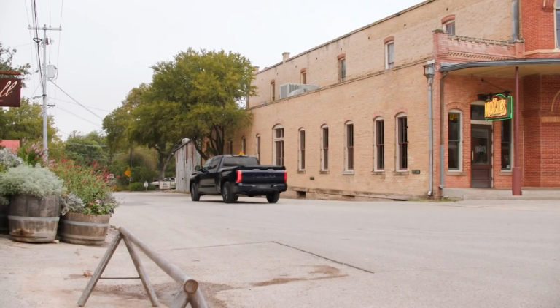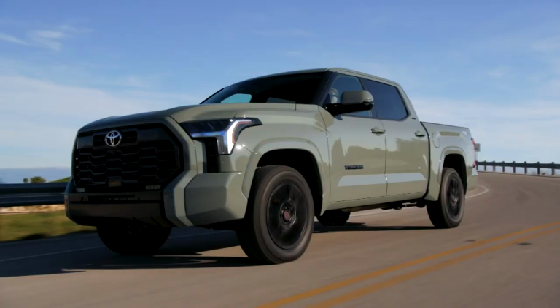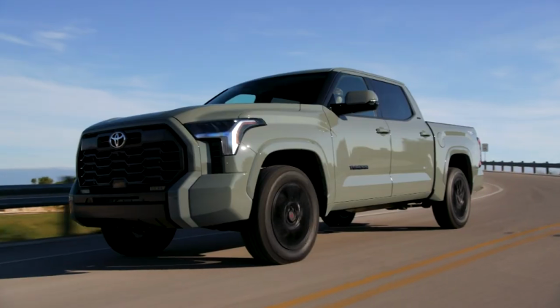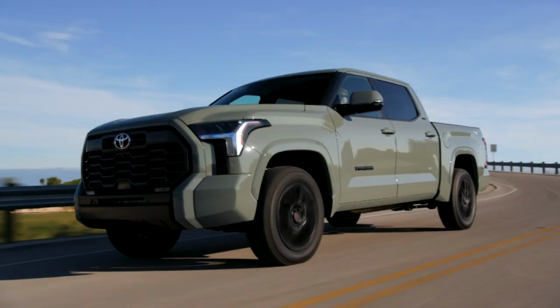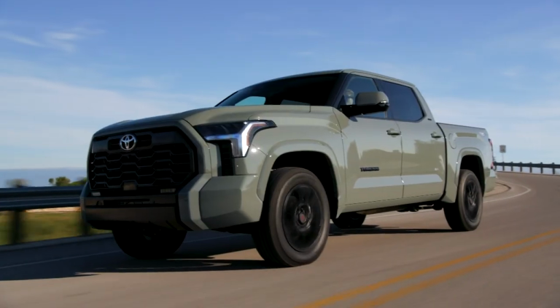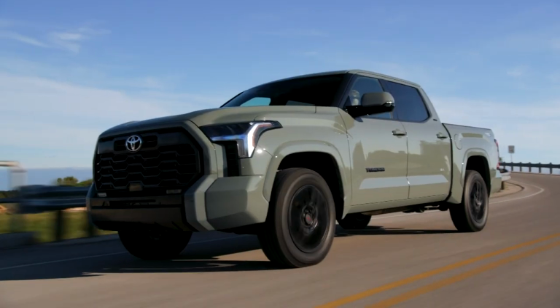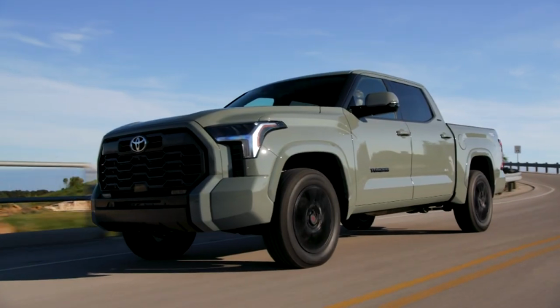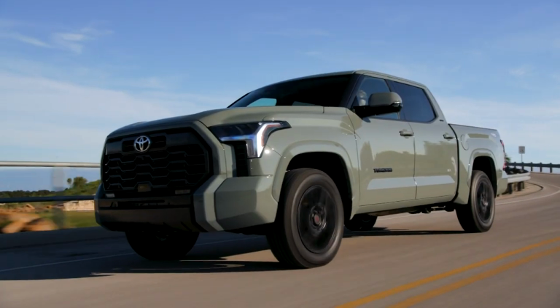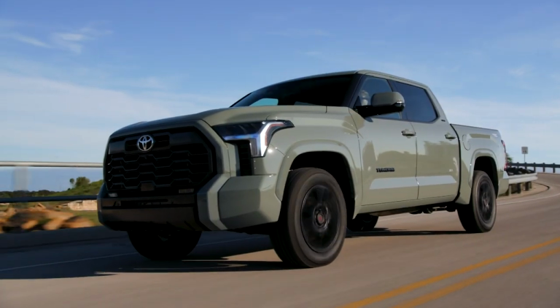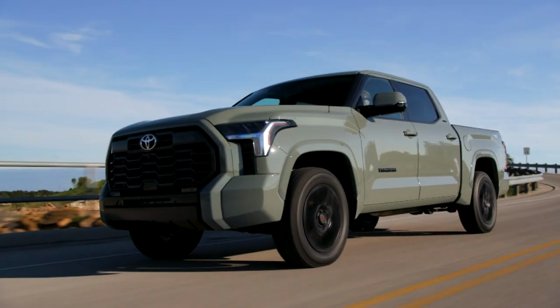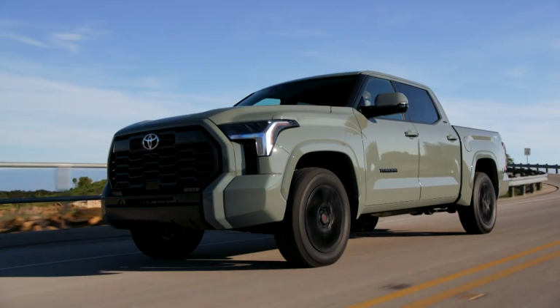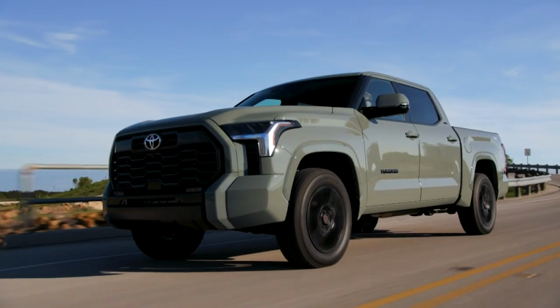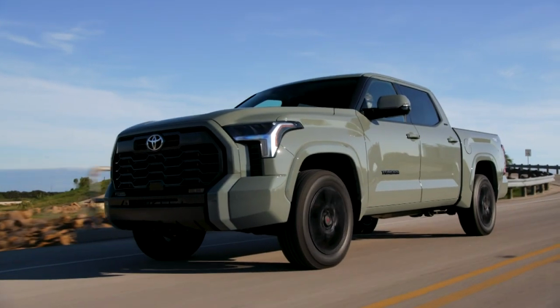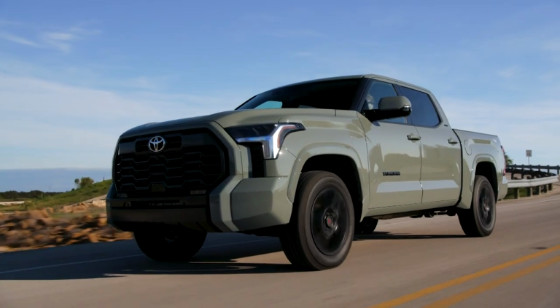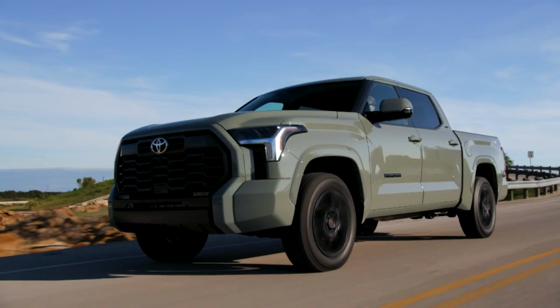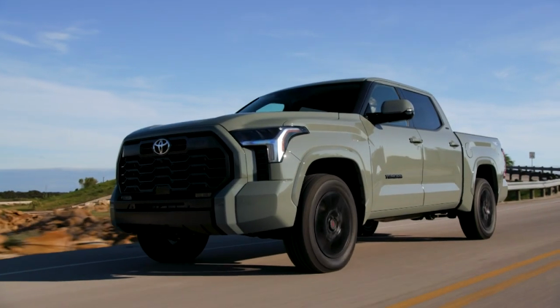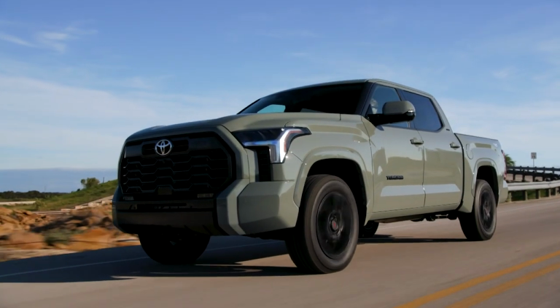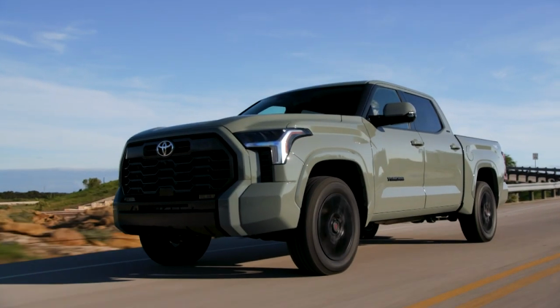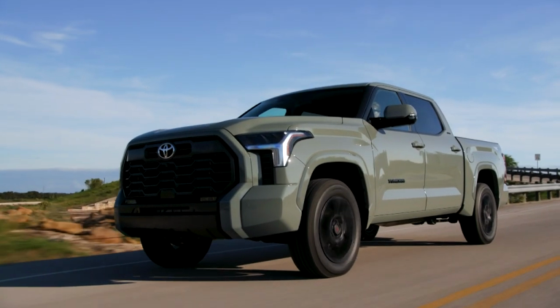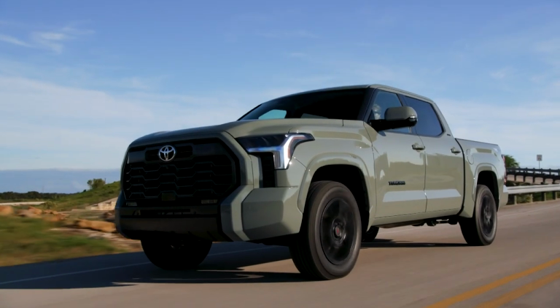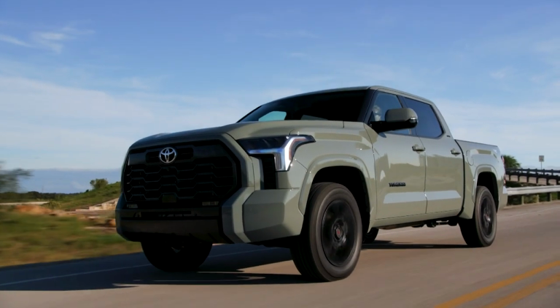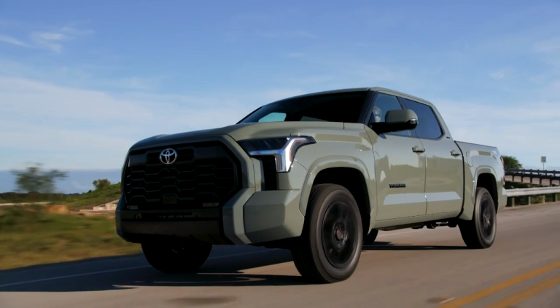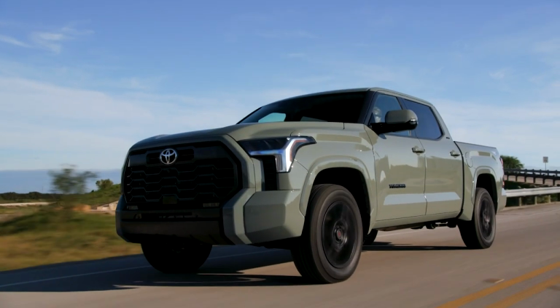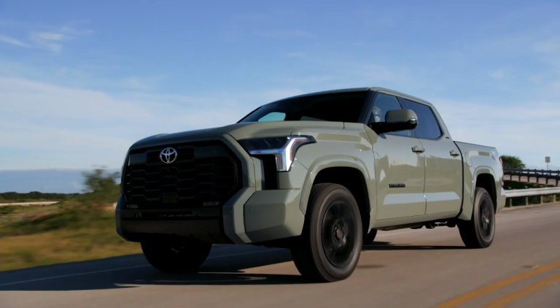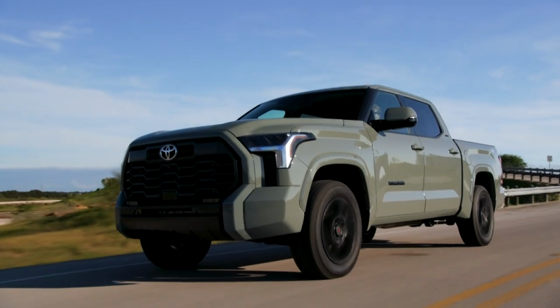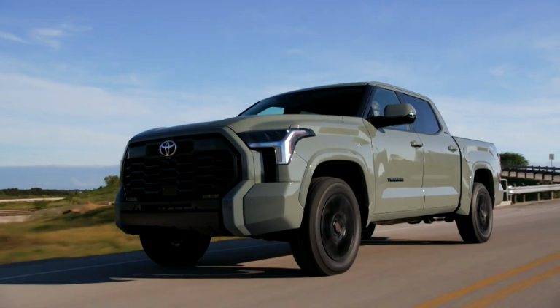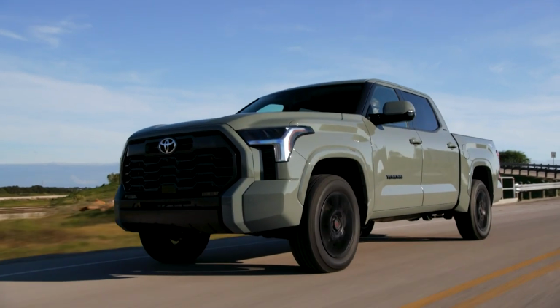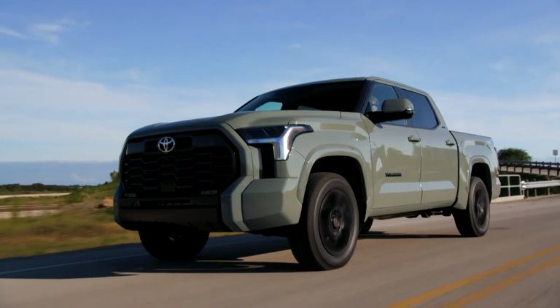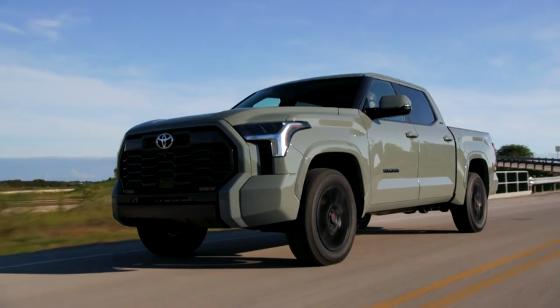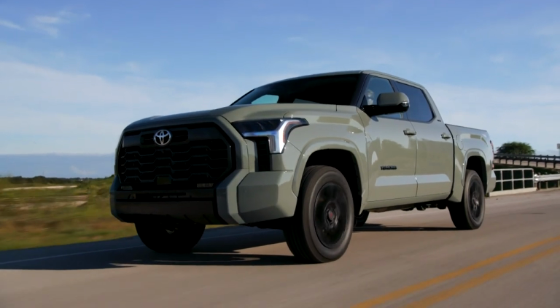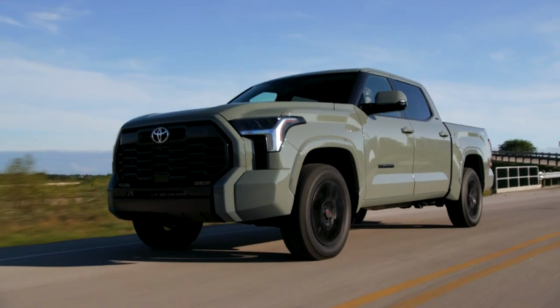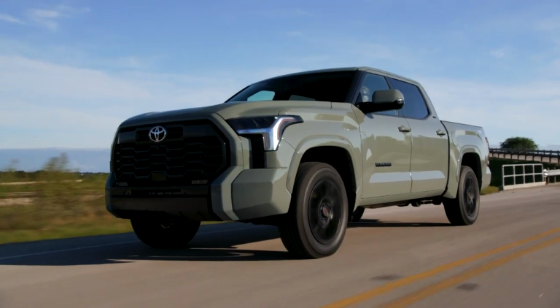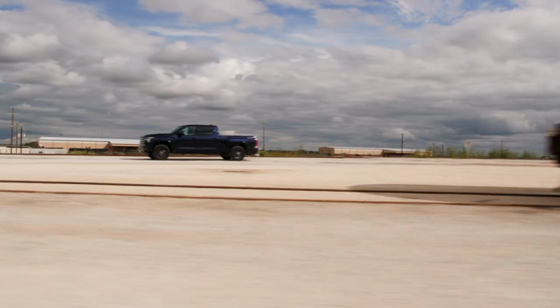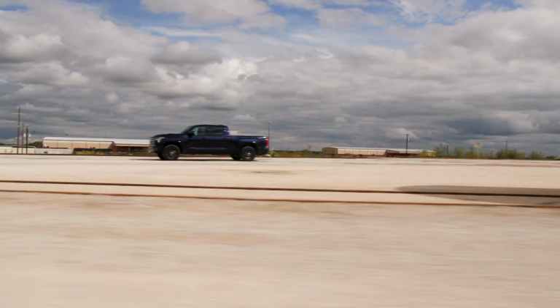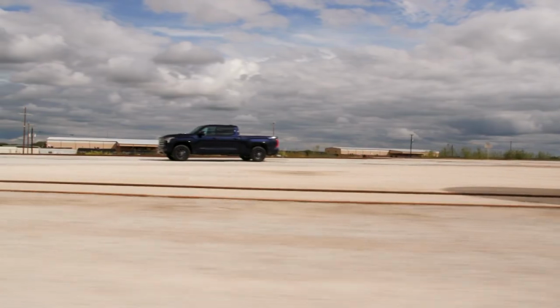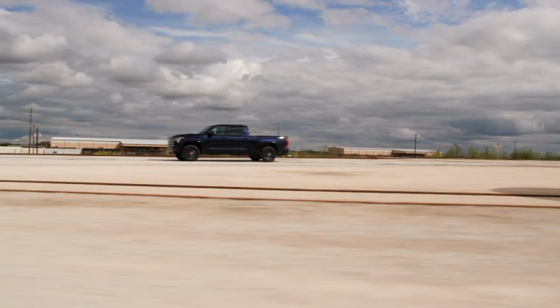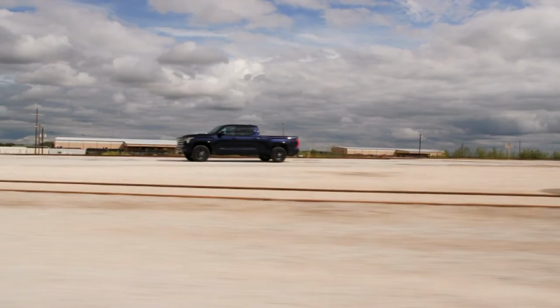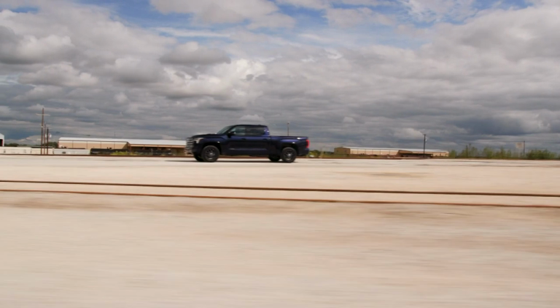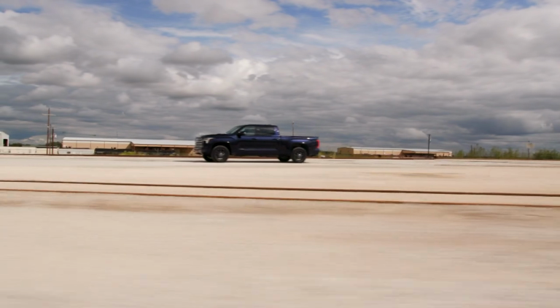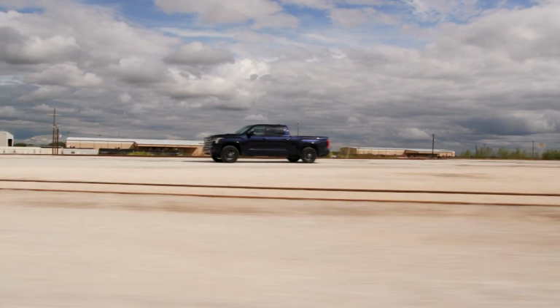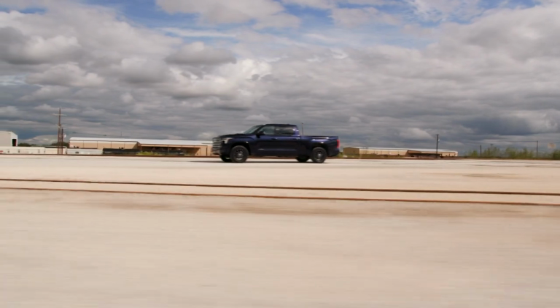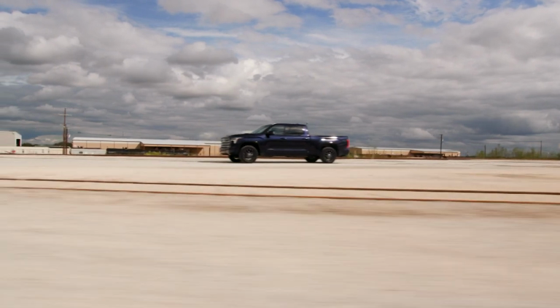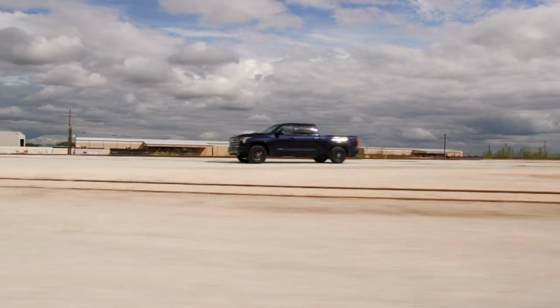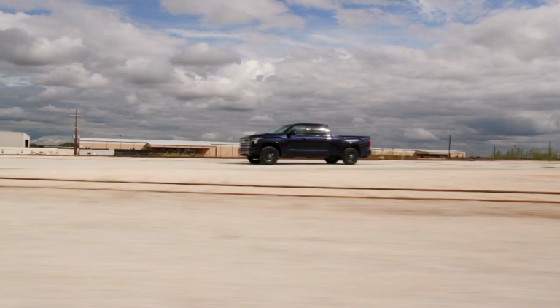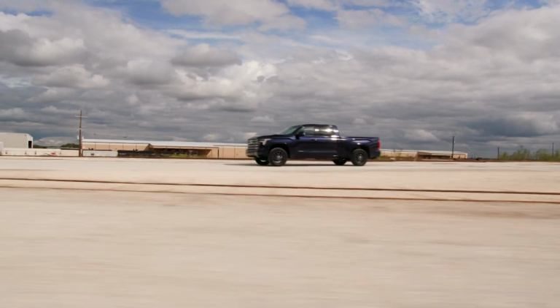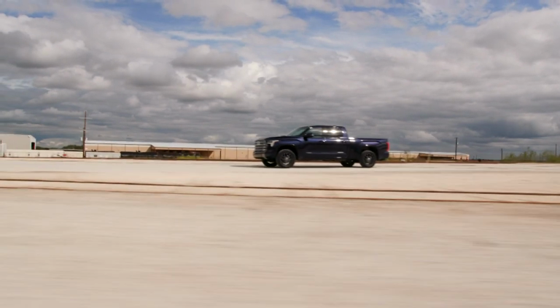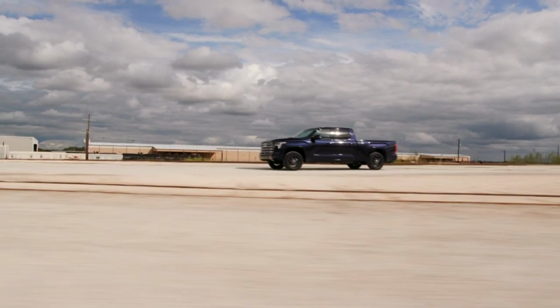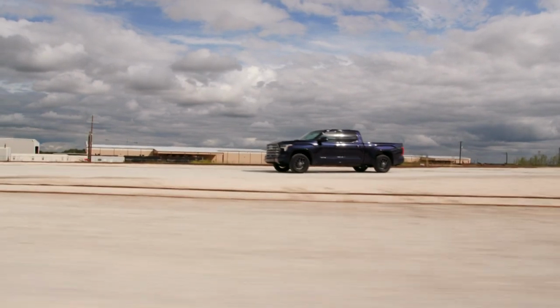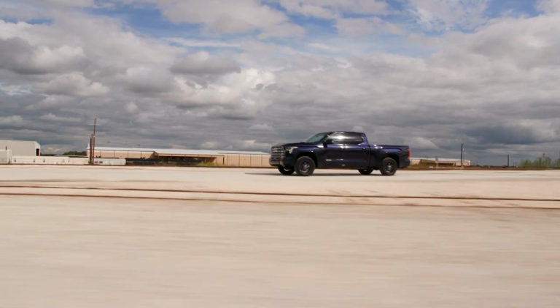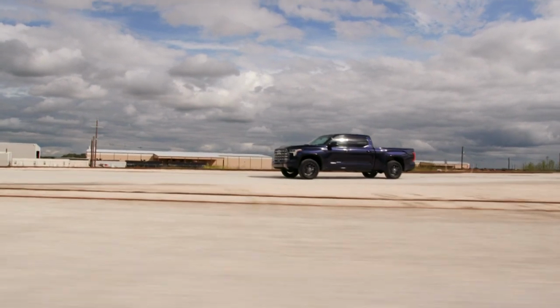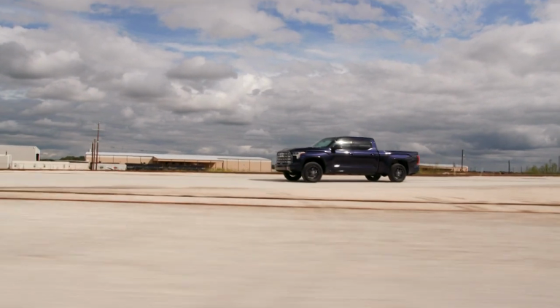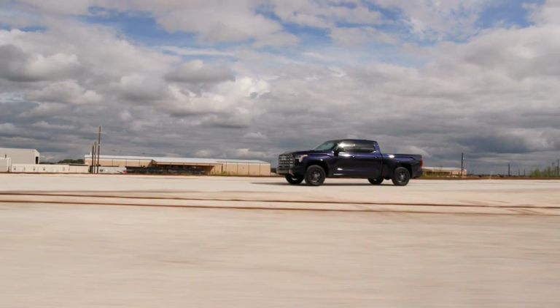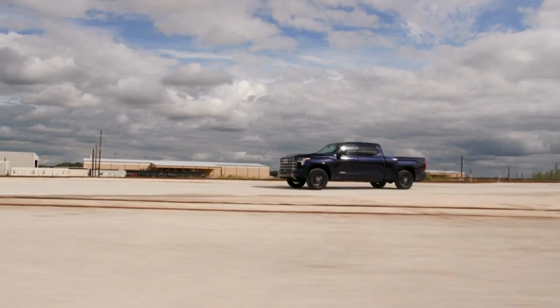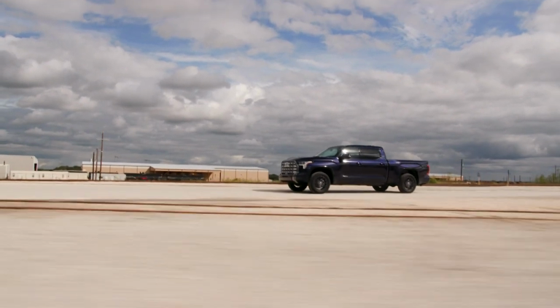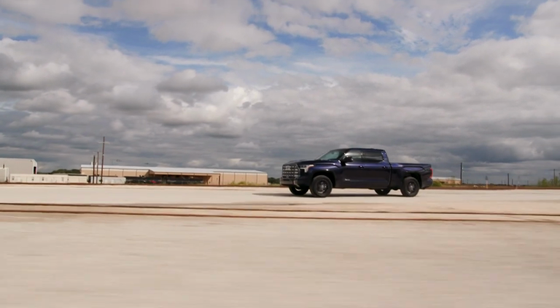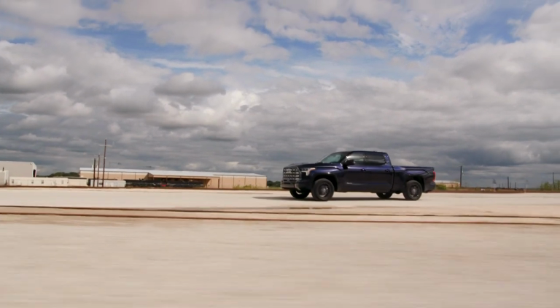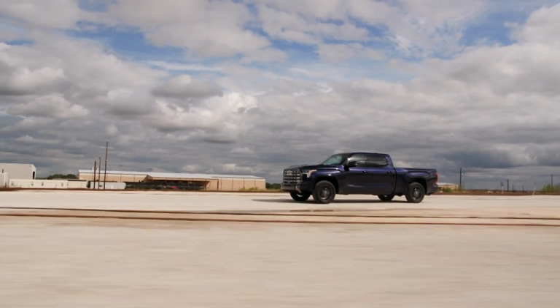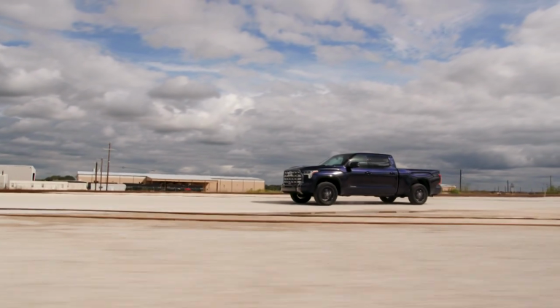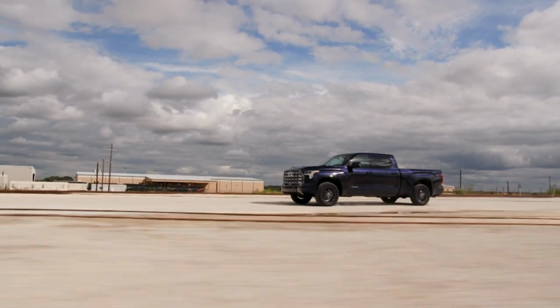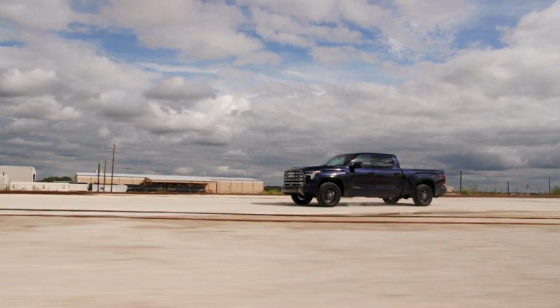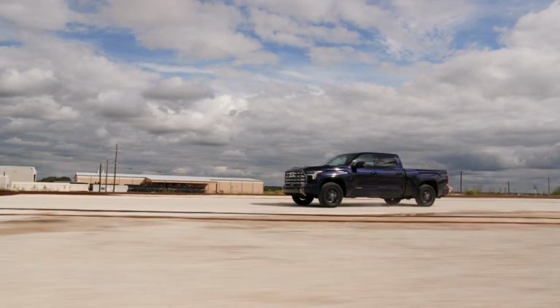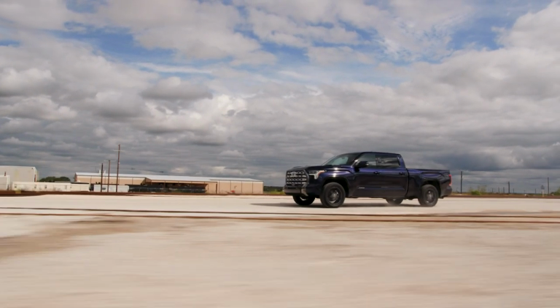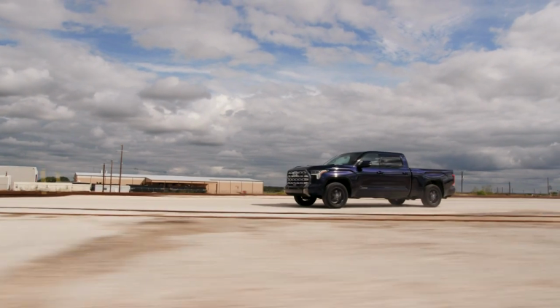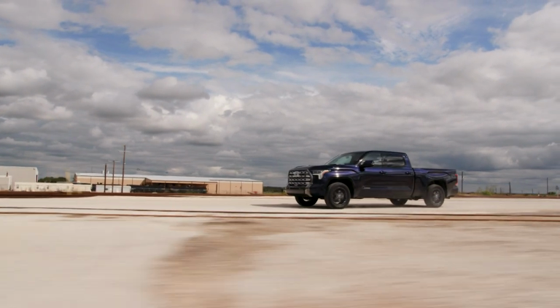It is, of course, huge, but for those who simply must drive around in the biggest car they can get their hands on, look no further than the Toyota Tundra.